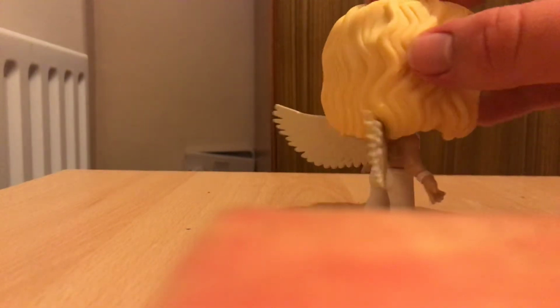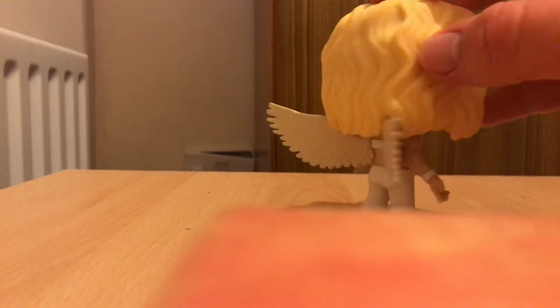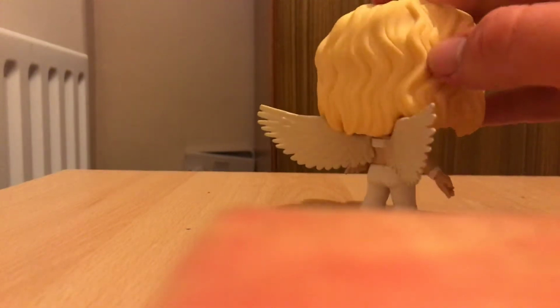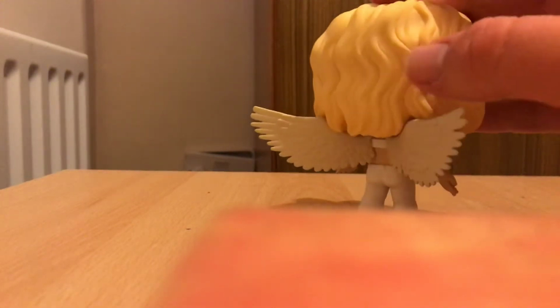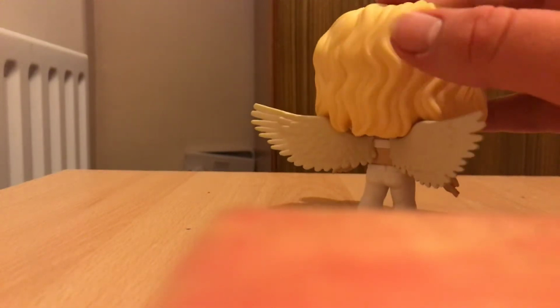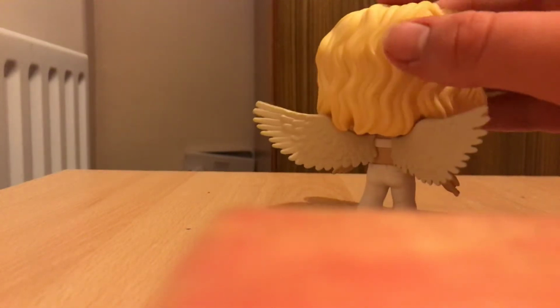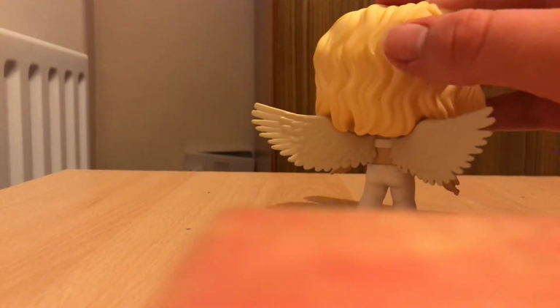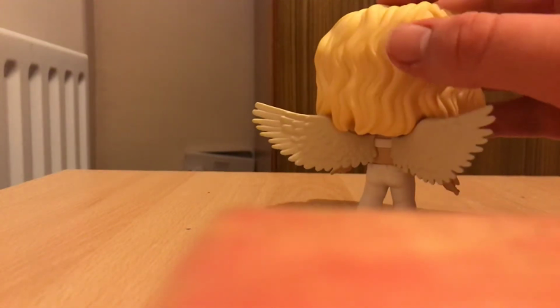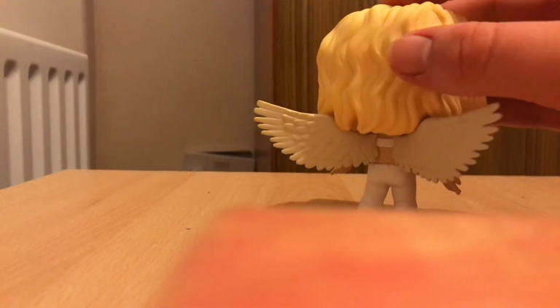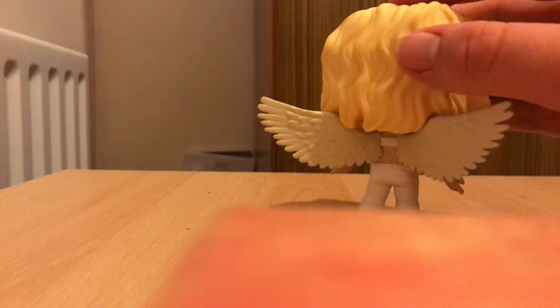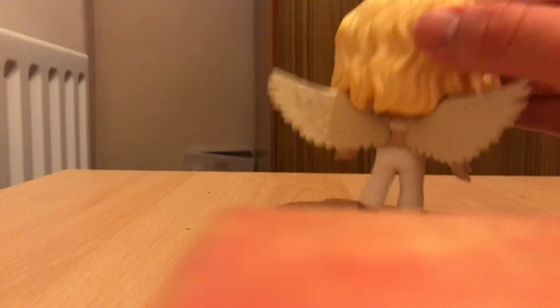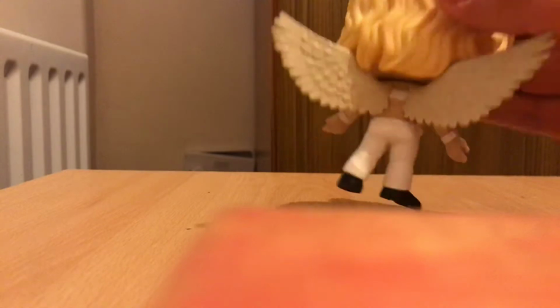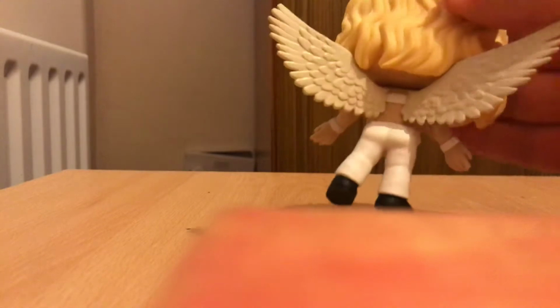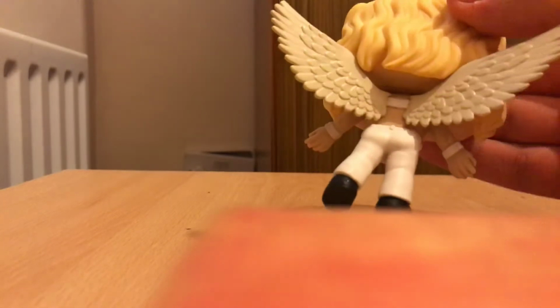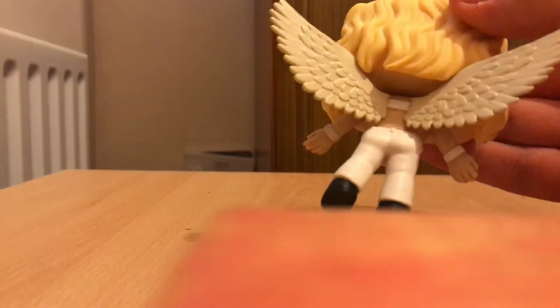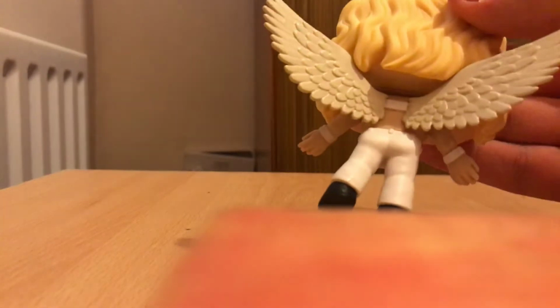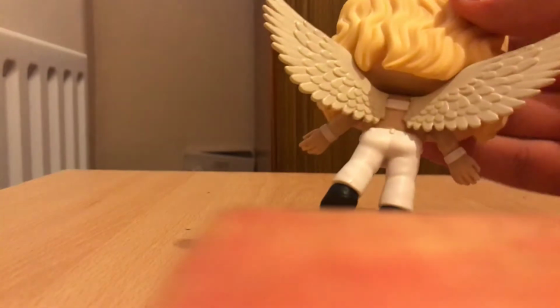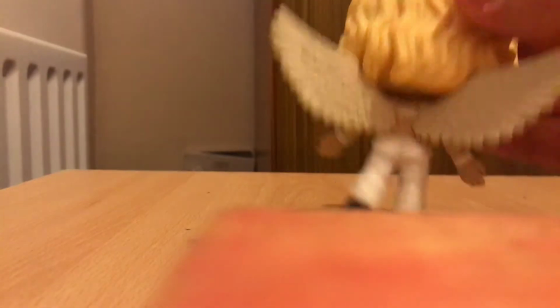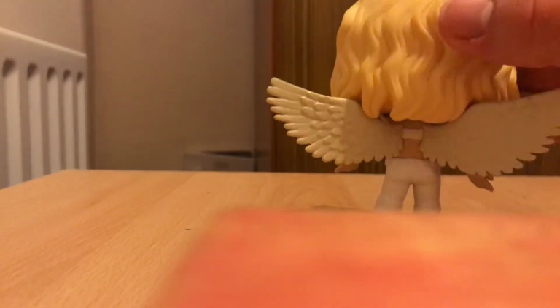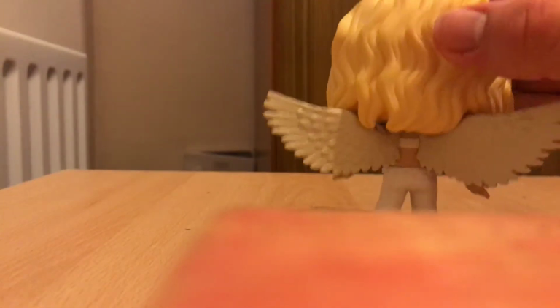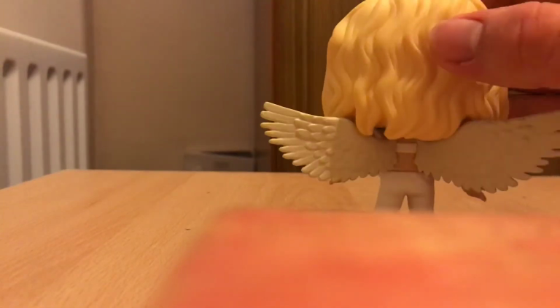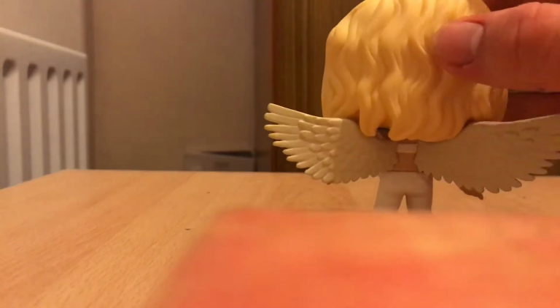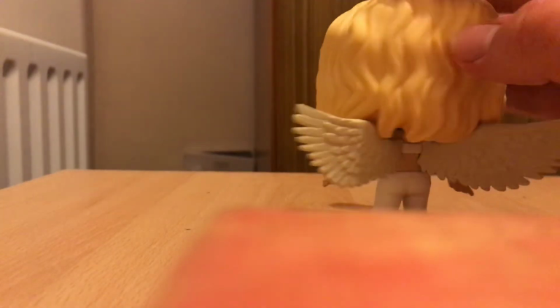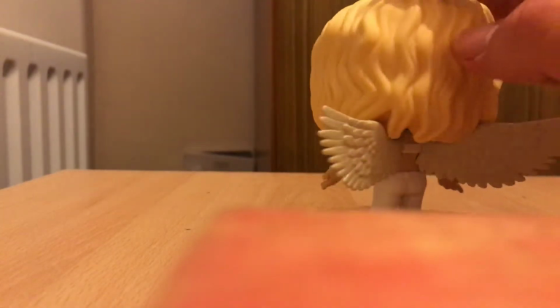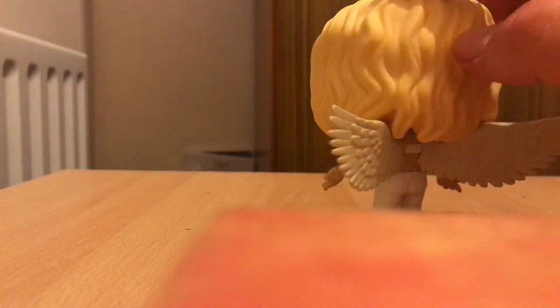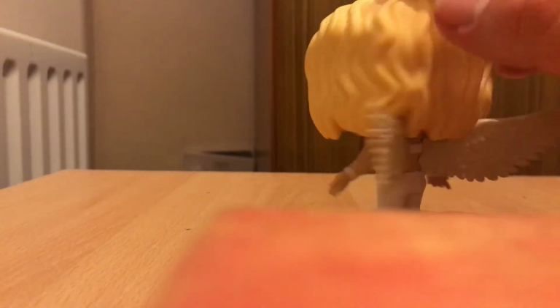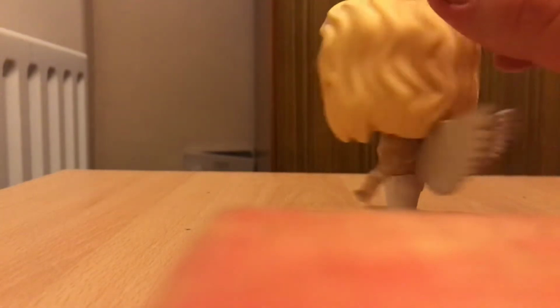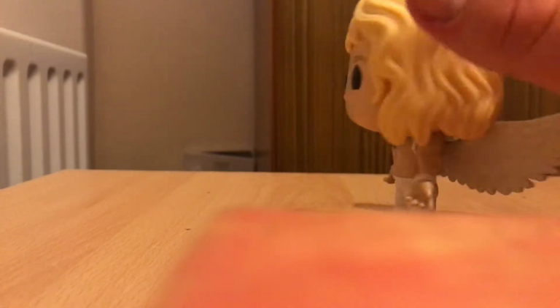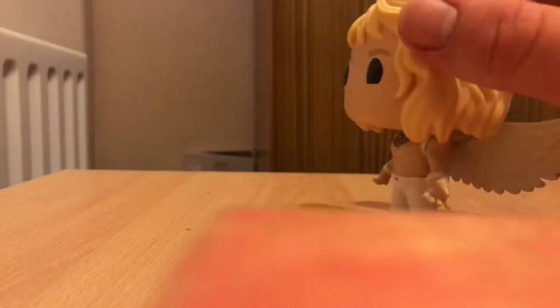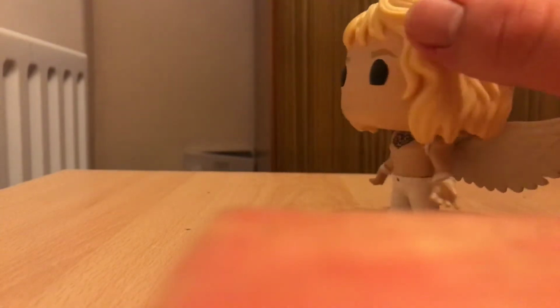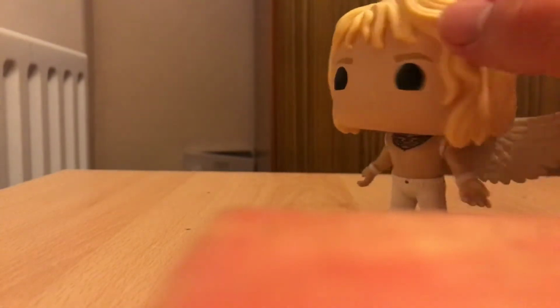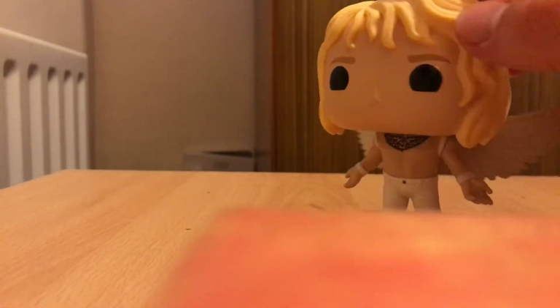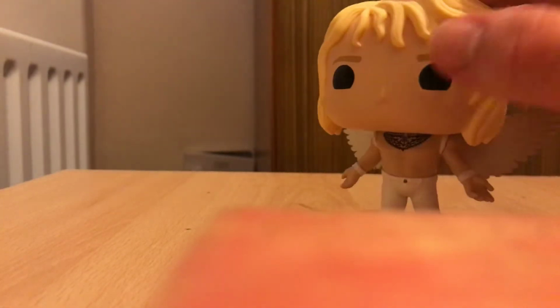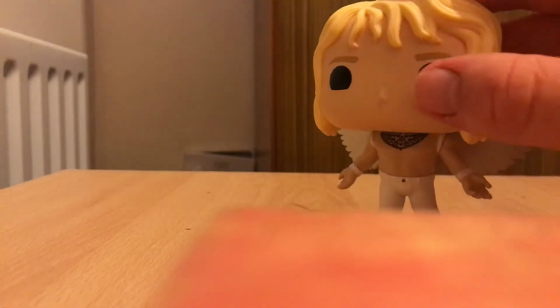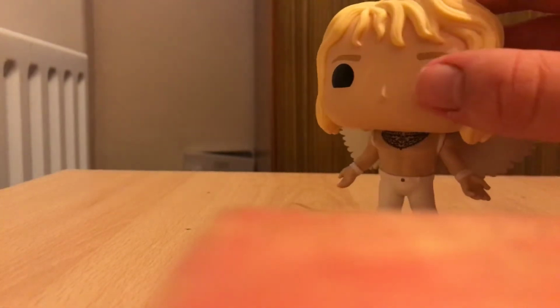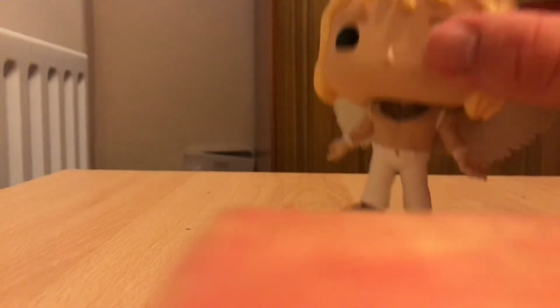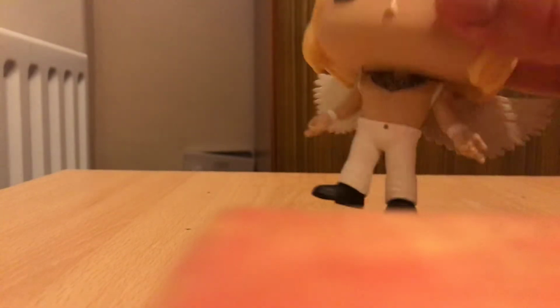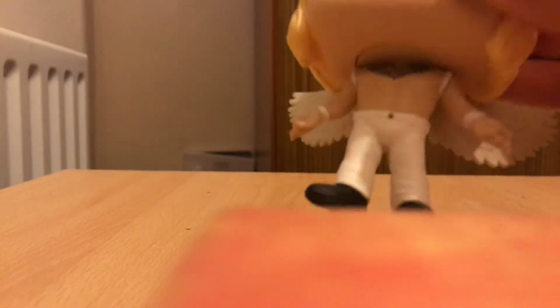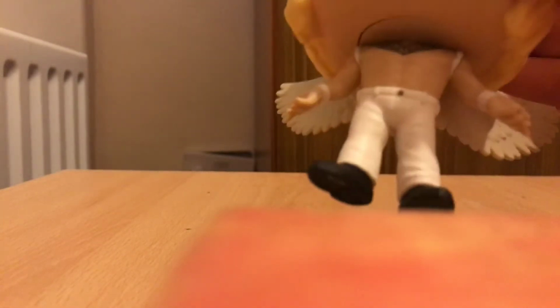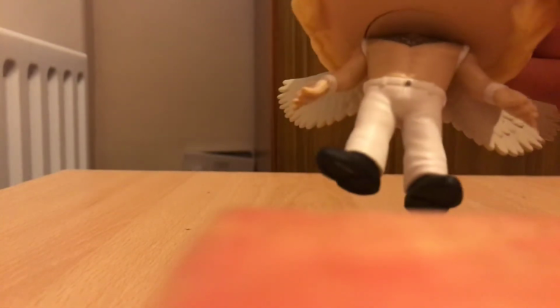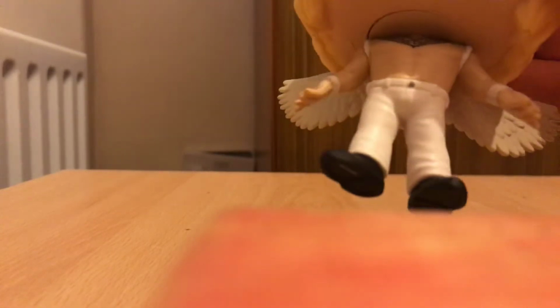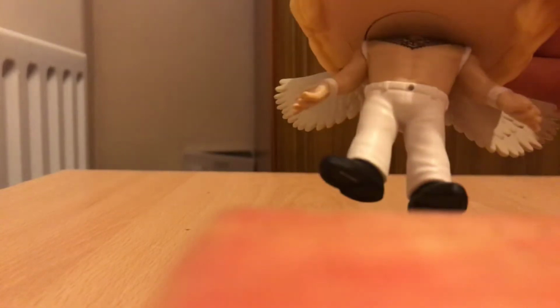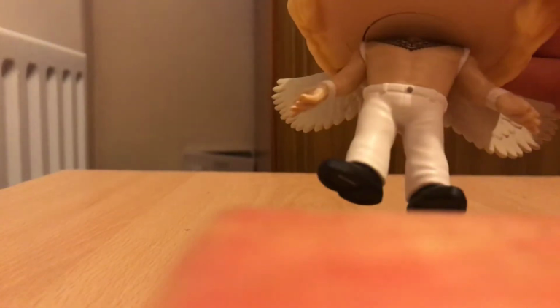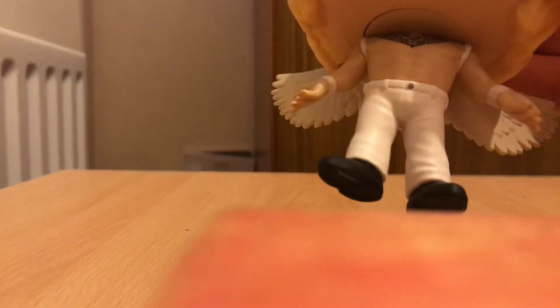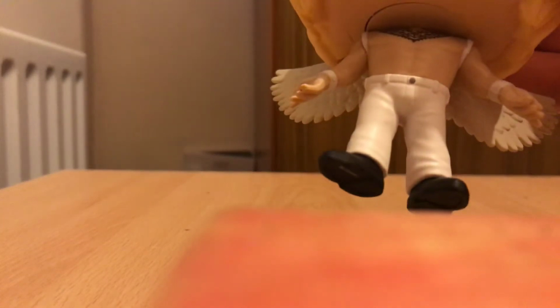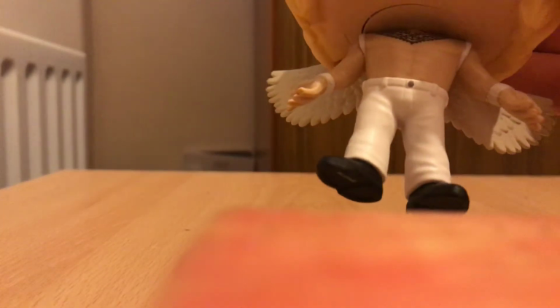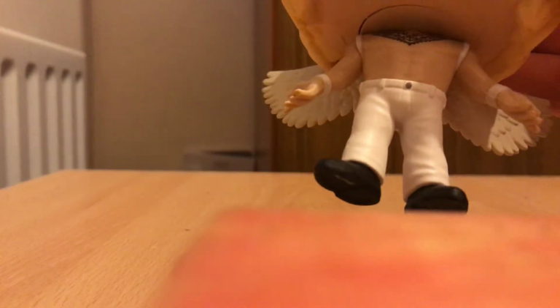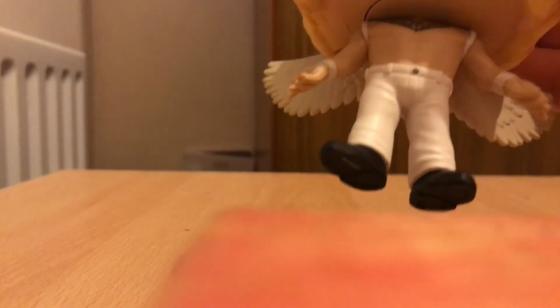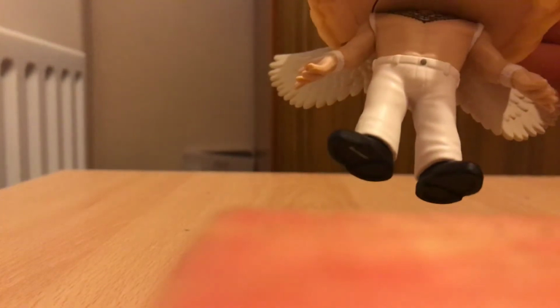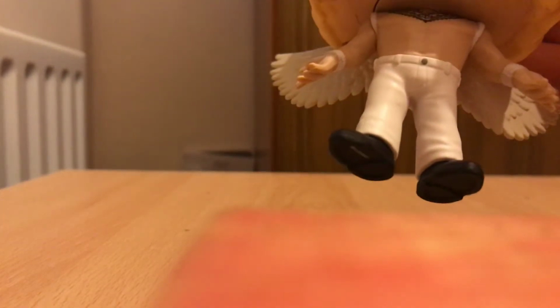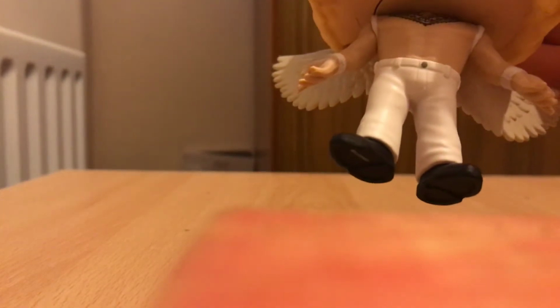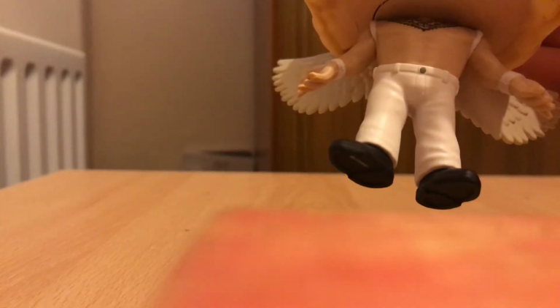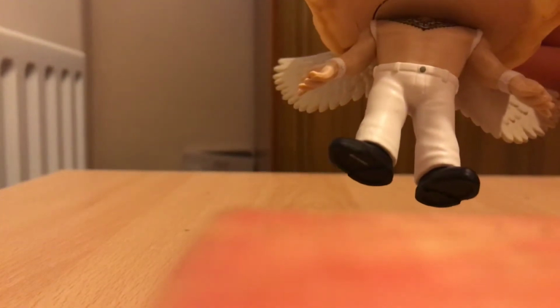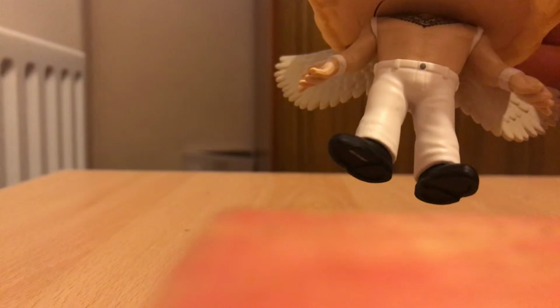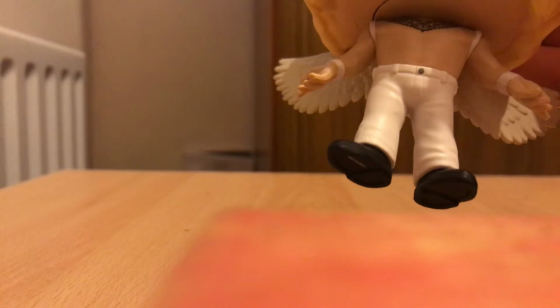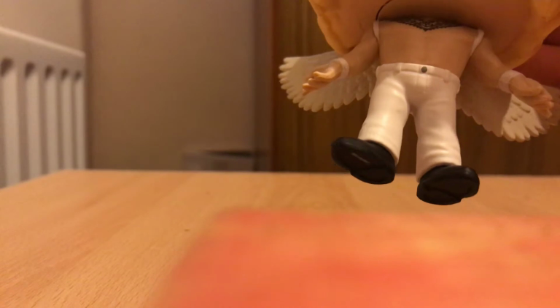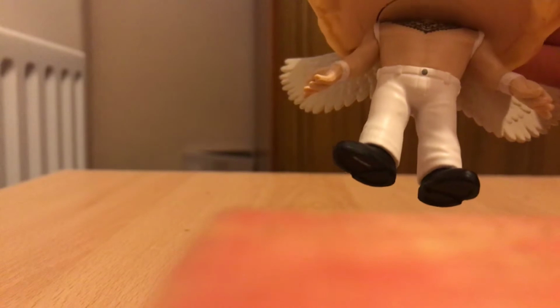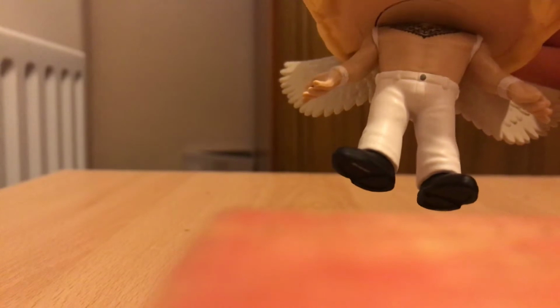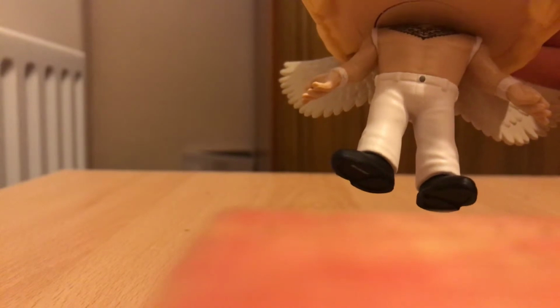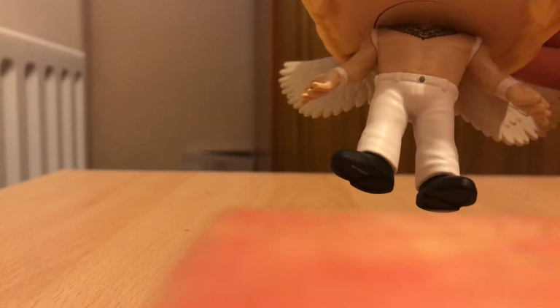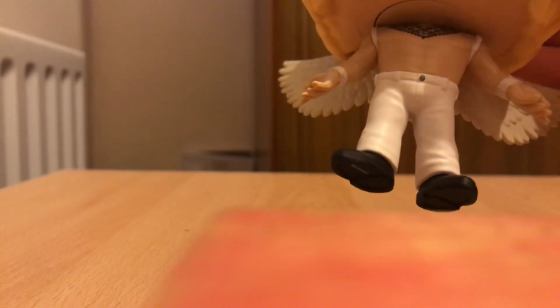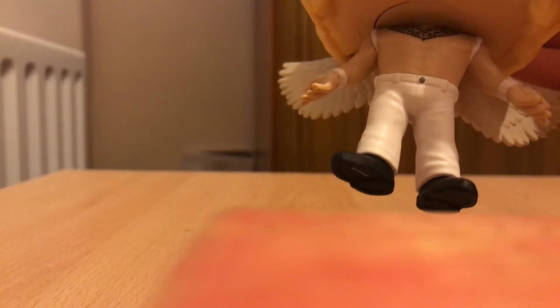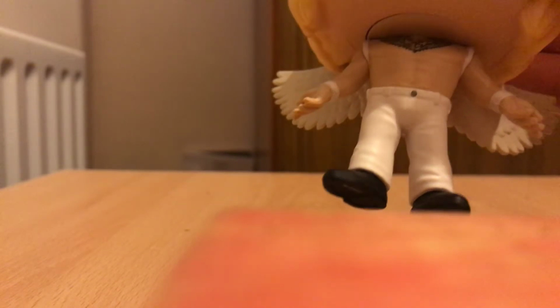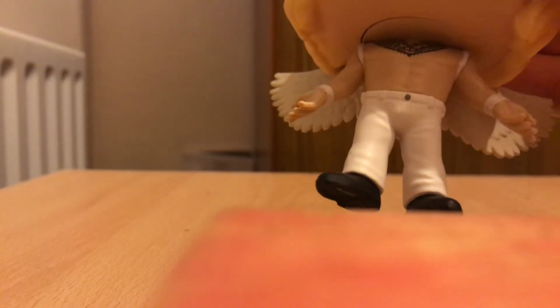So the detail of his outfit looks amazing, and look at those abs, they look amazing. So this very nice detailed...